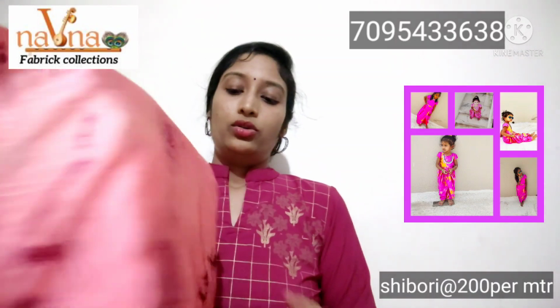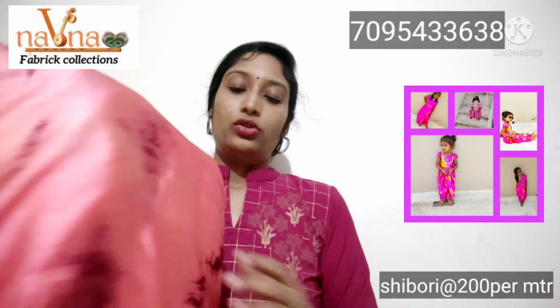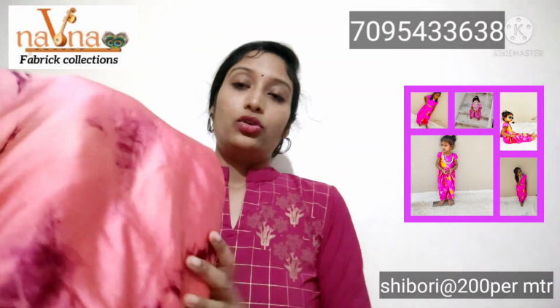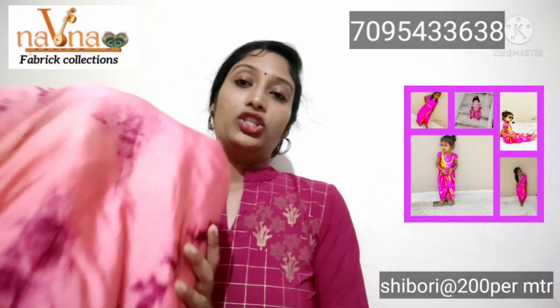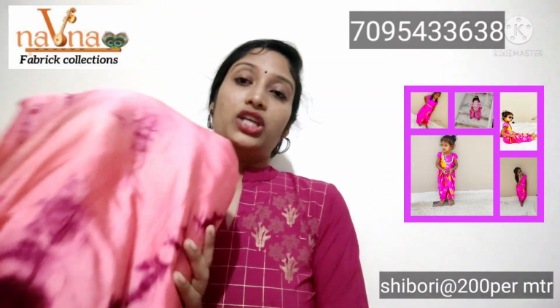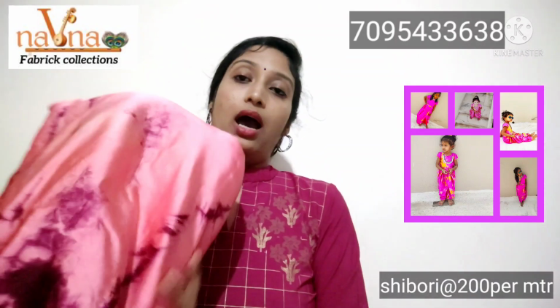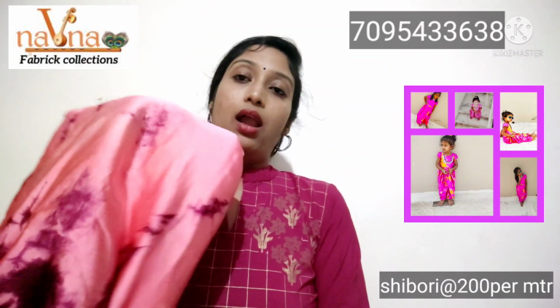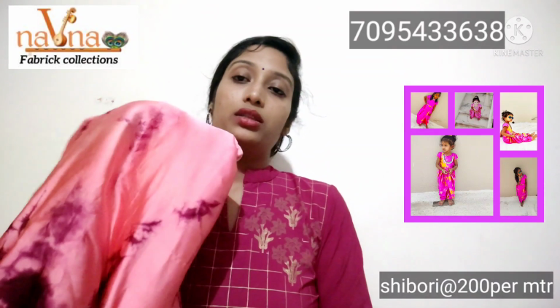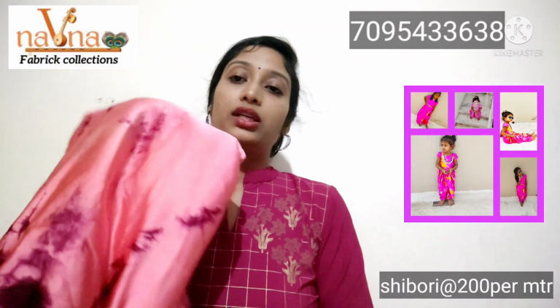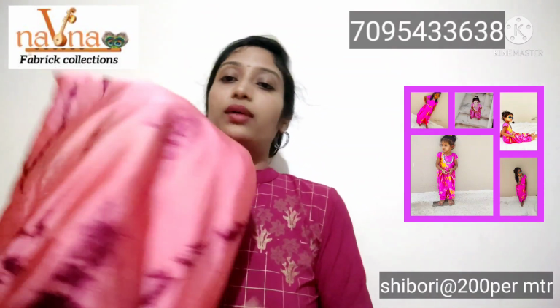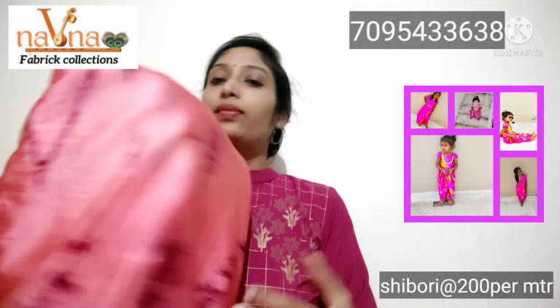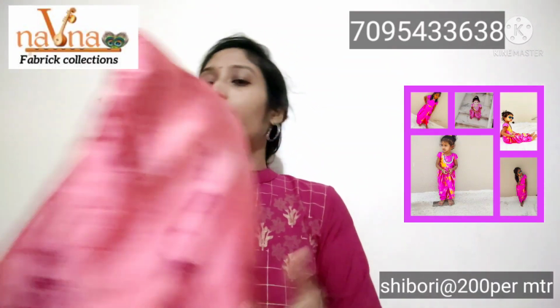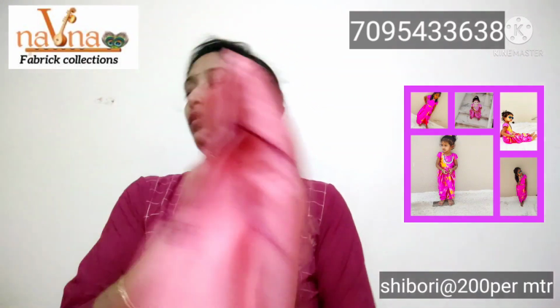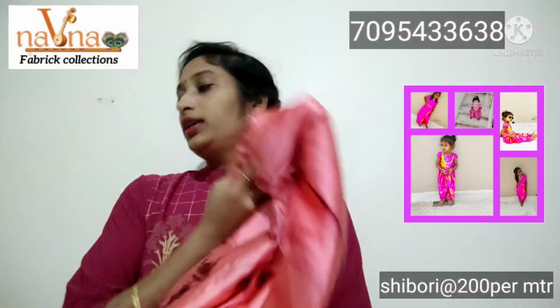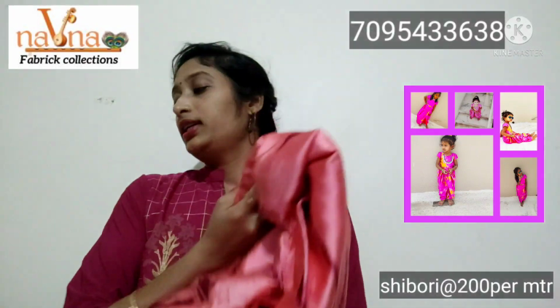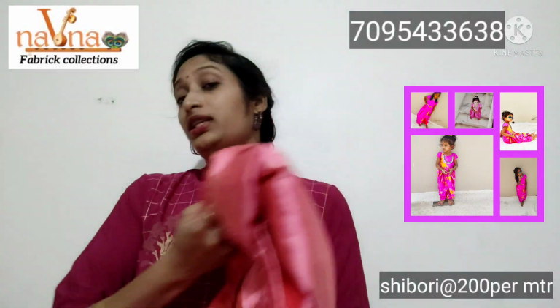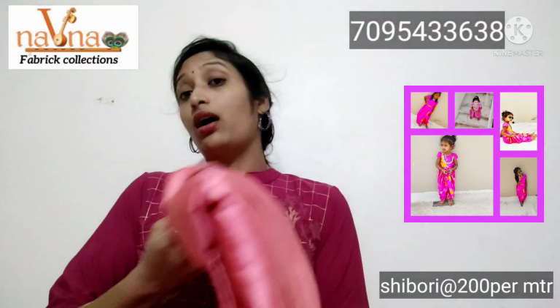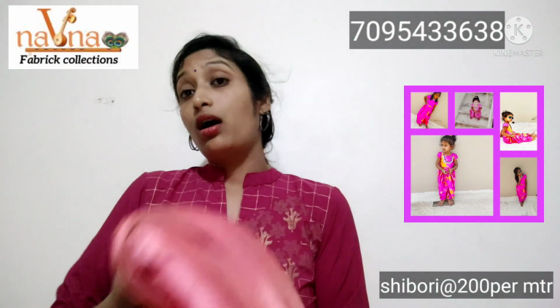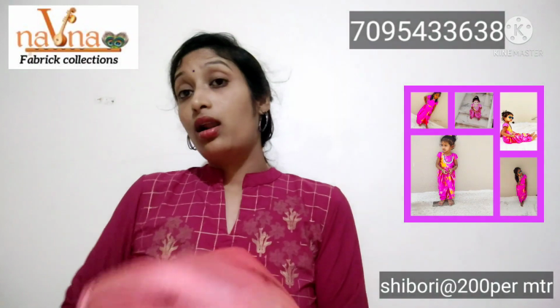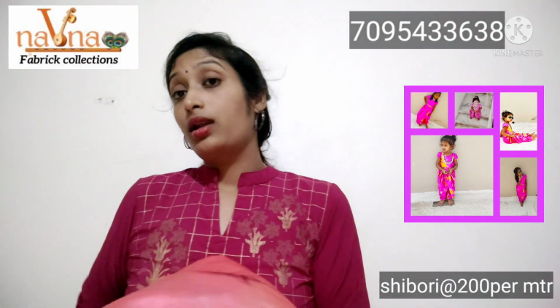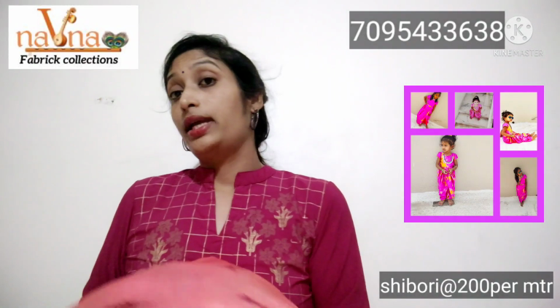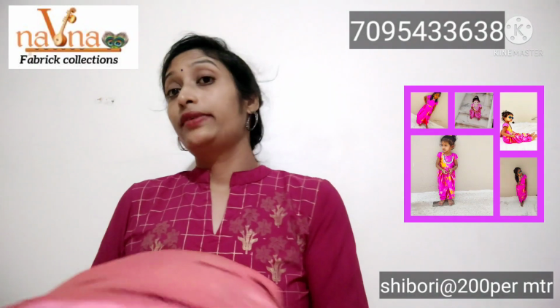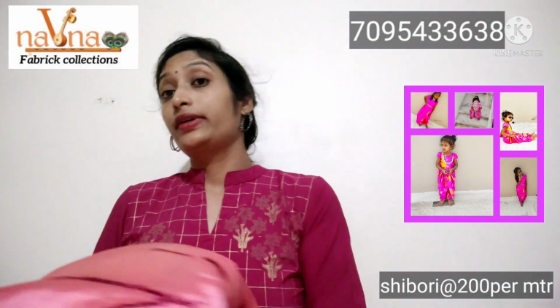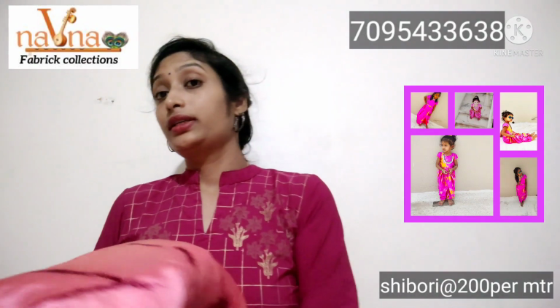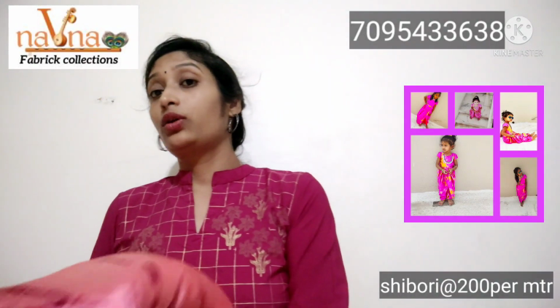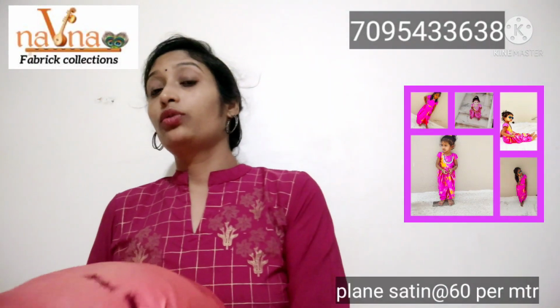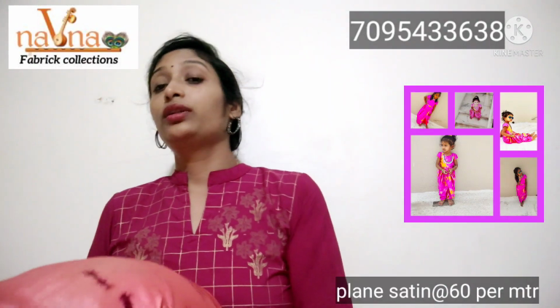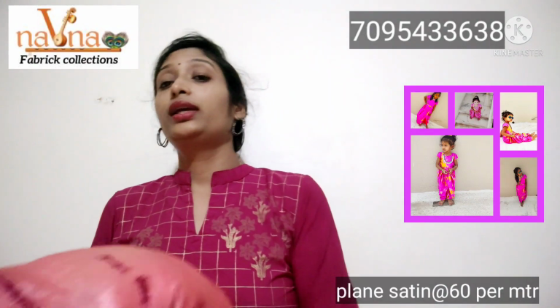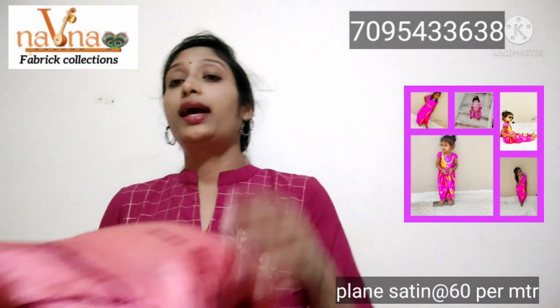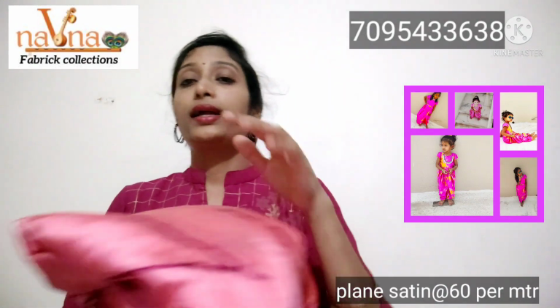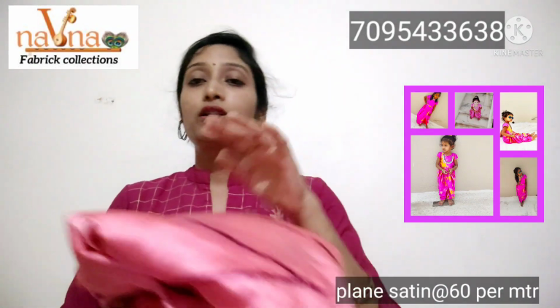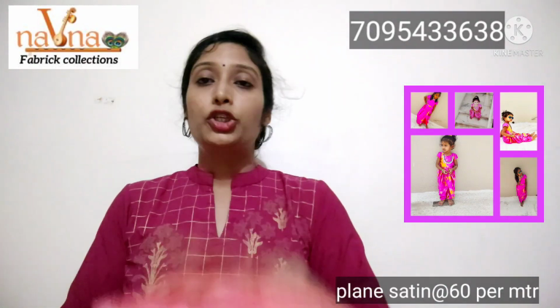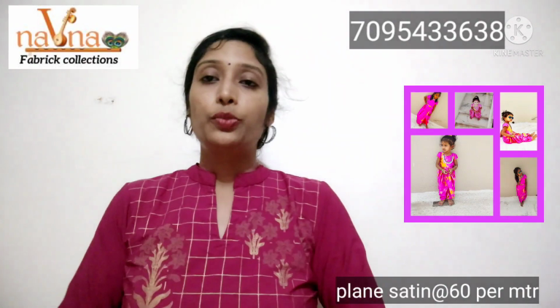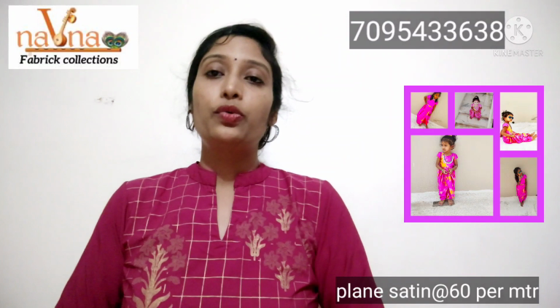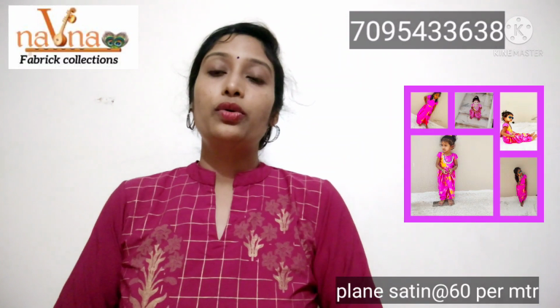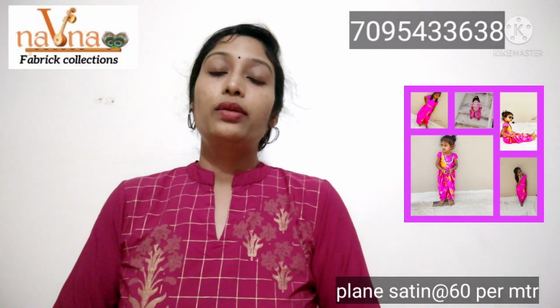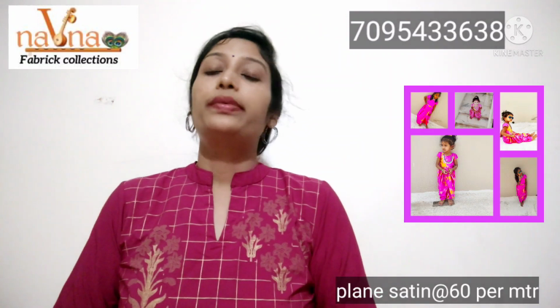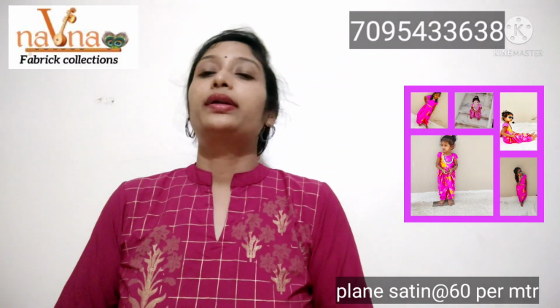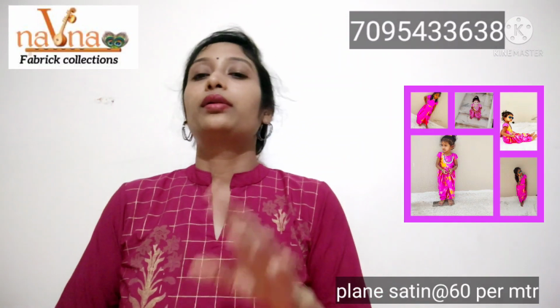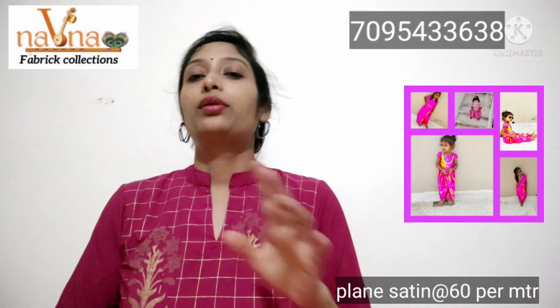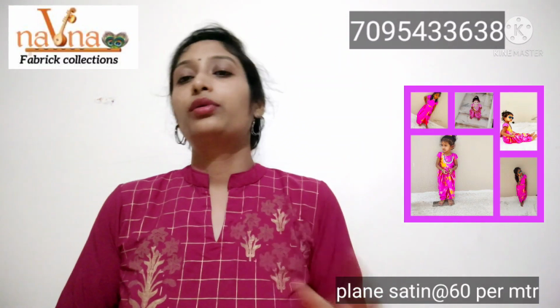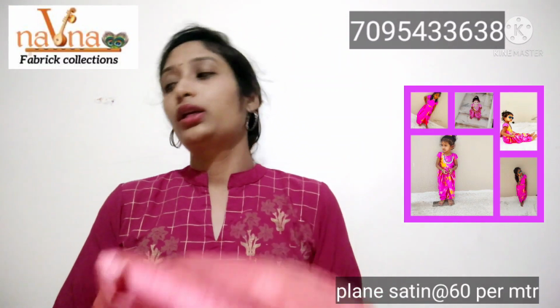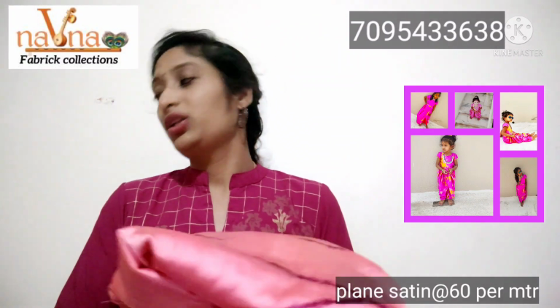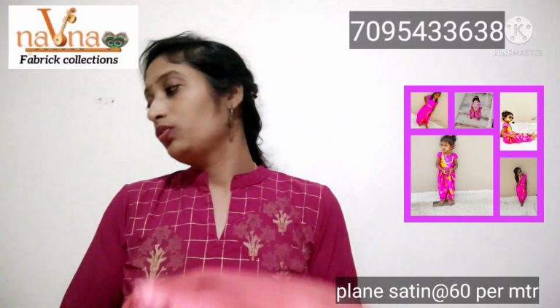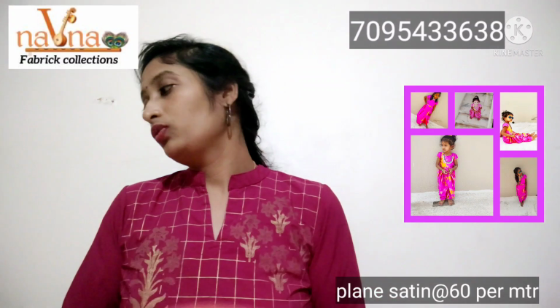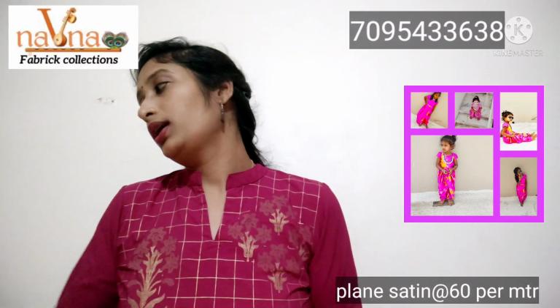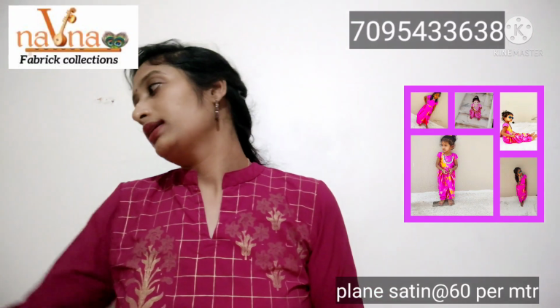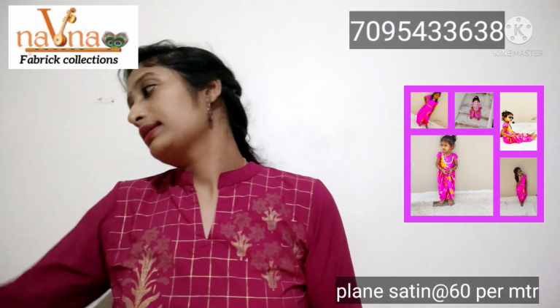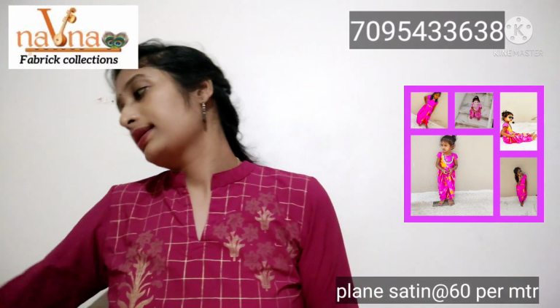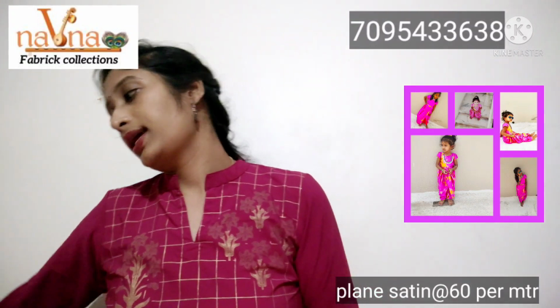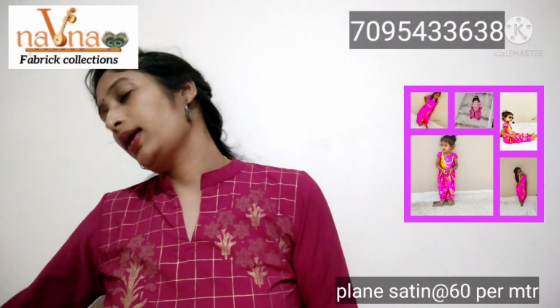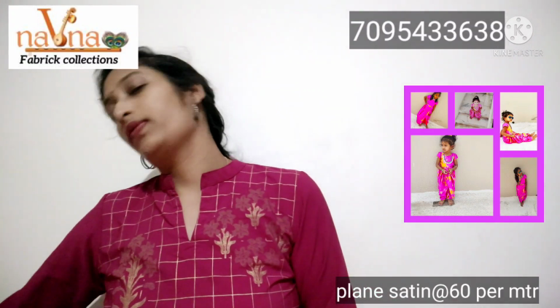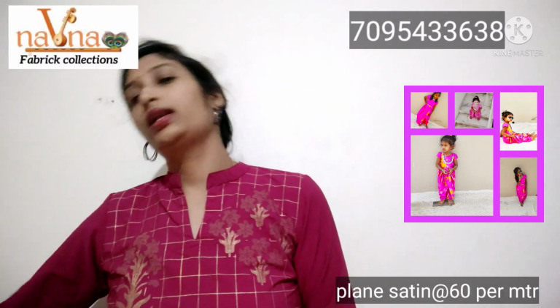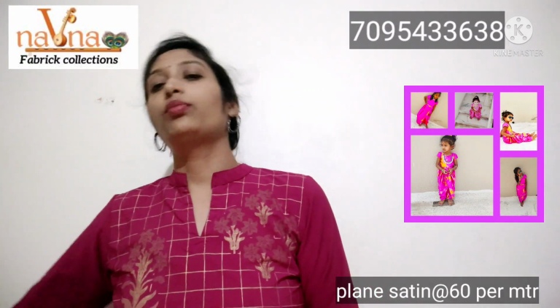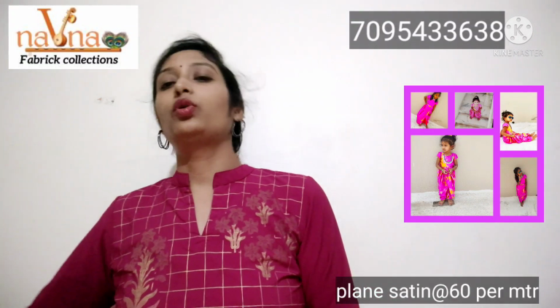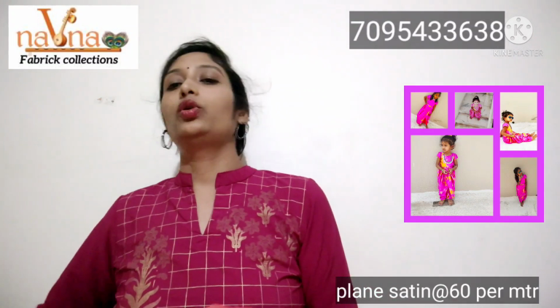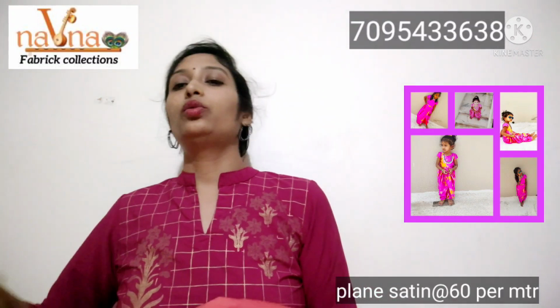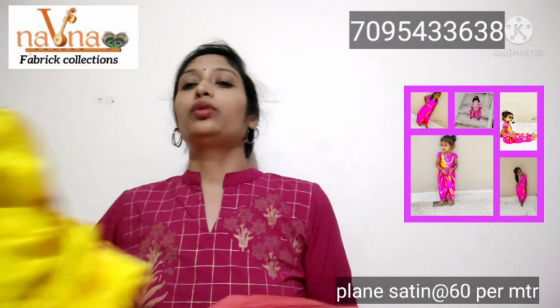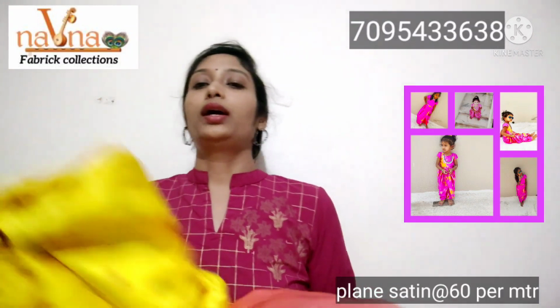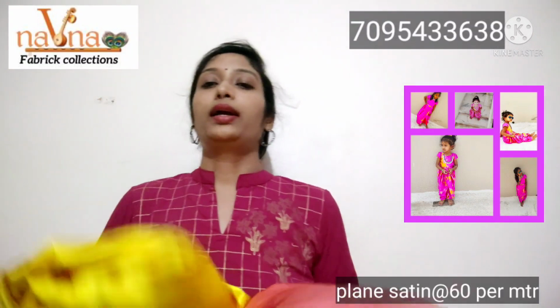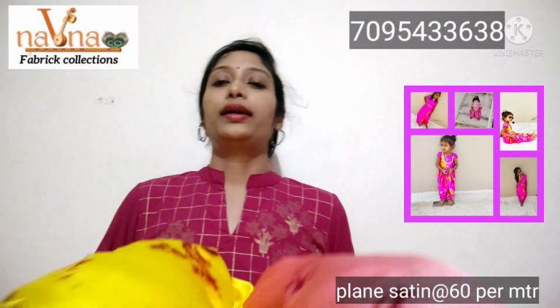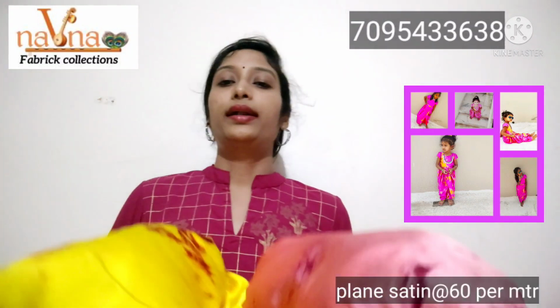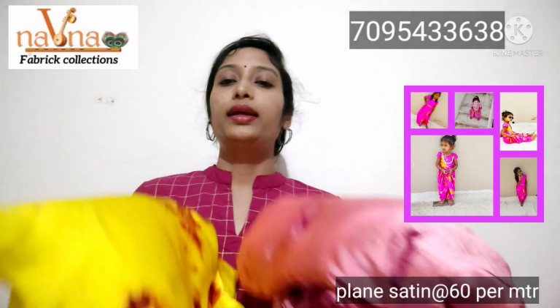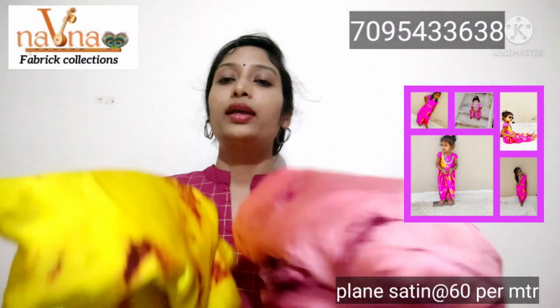This fabric is very lightweight, and the Shibori Print is available in 2 colors.